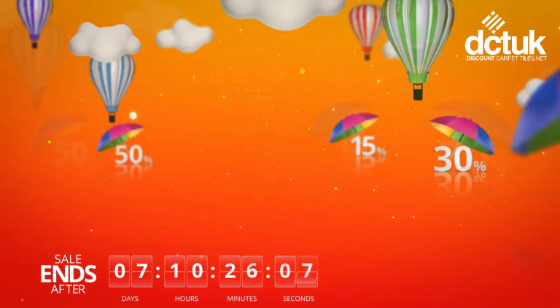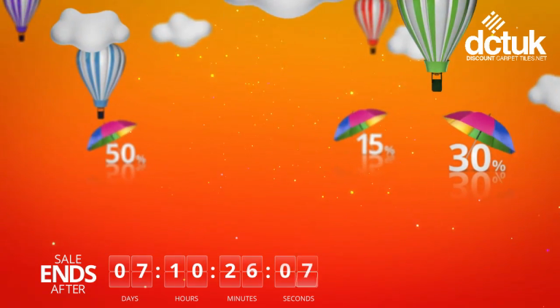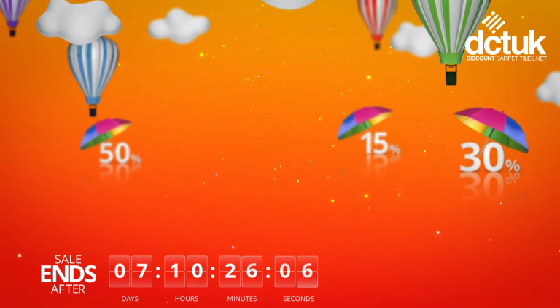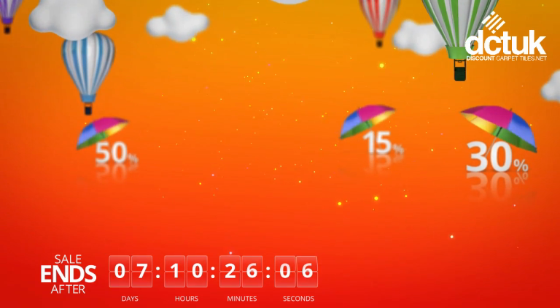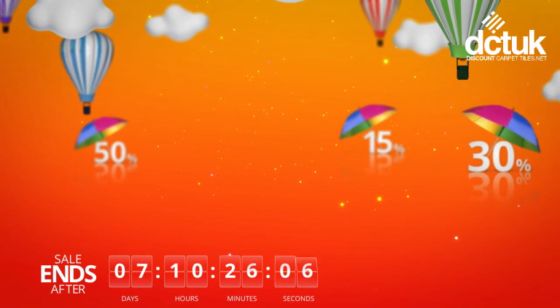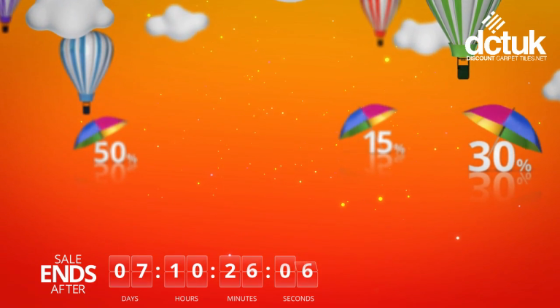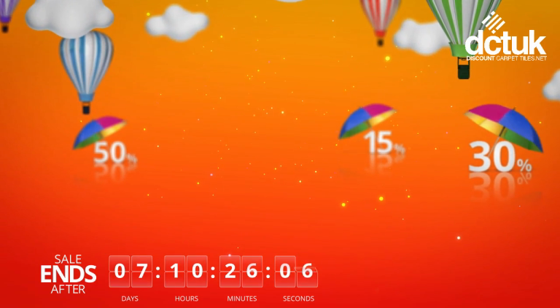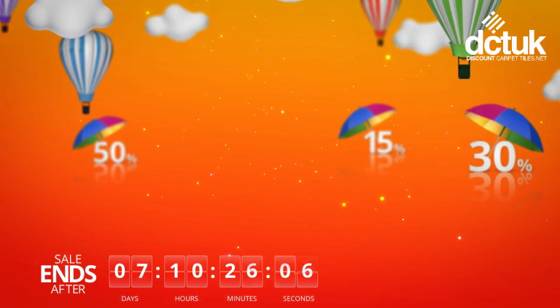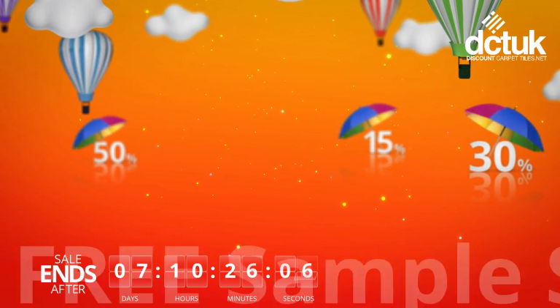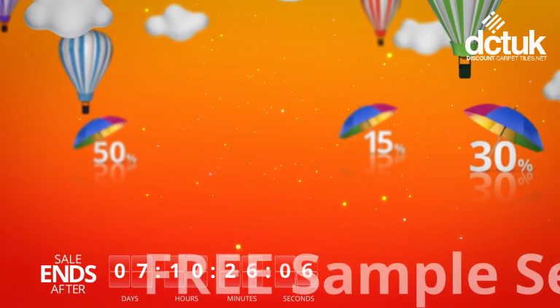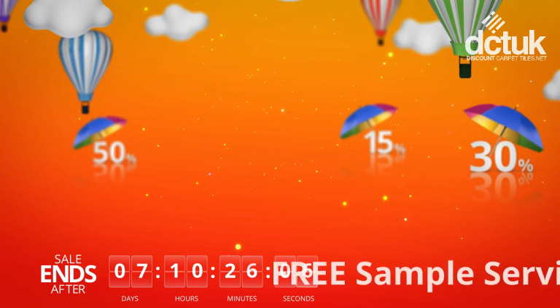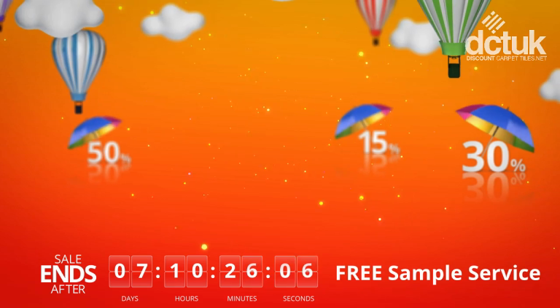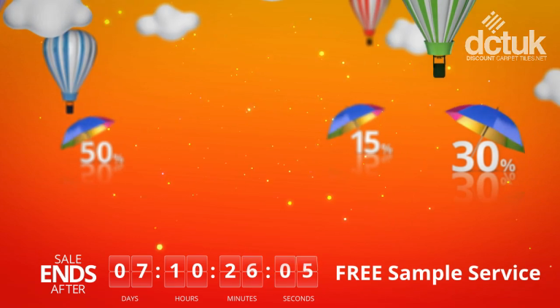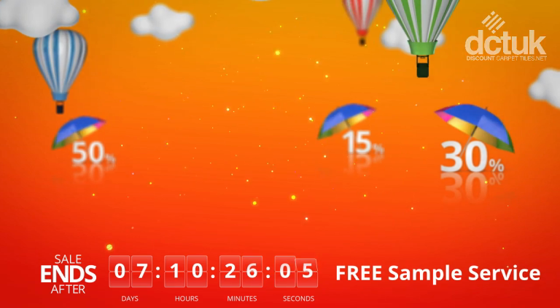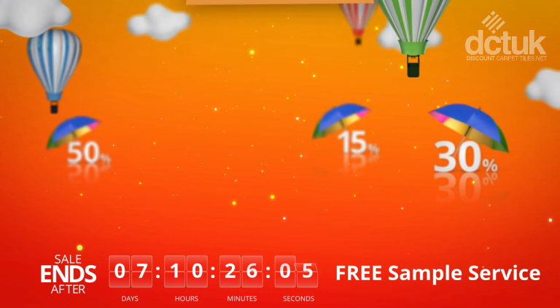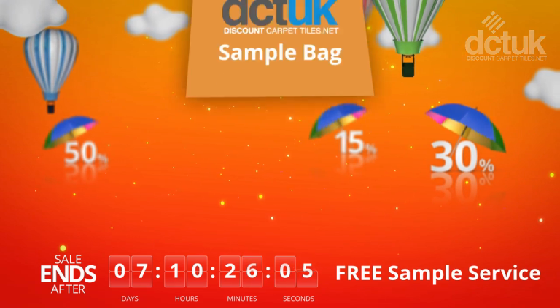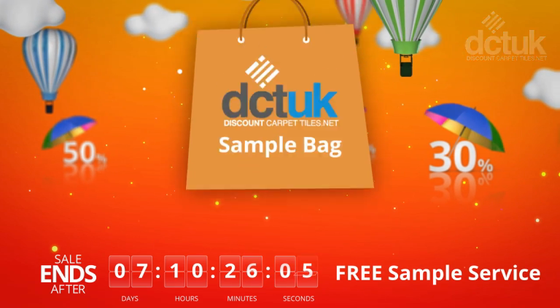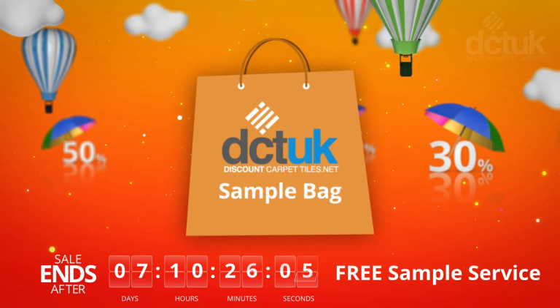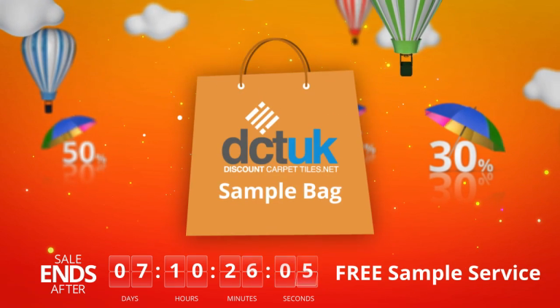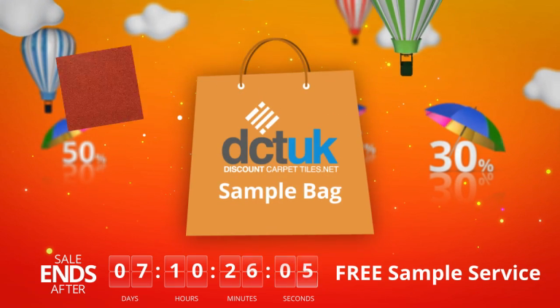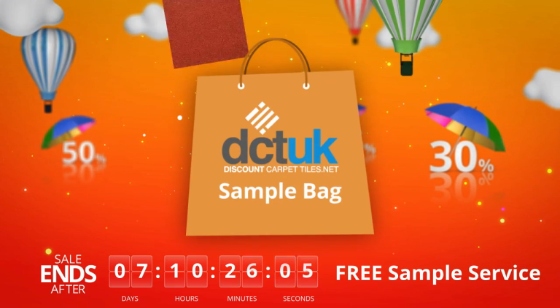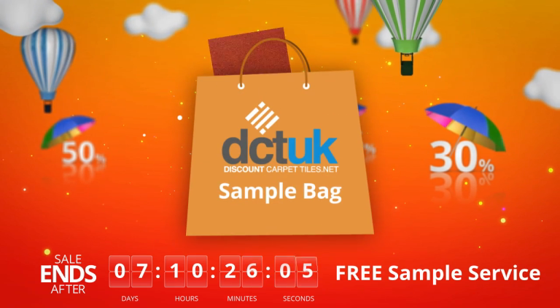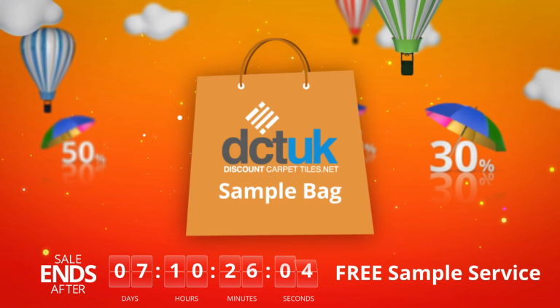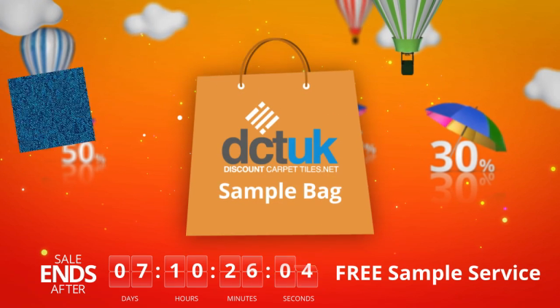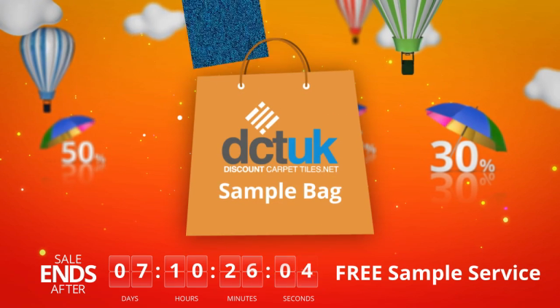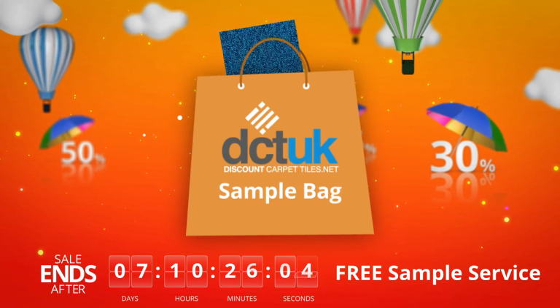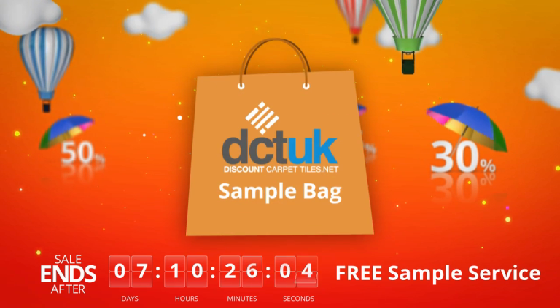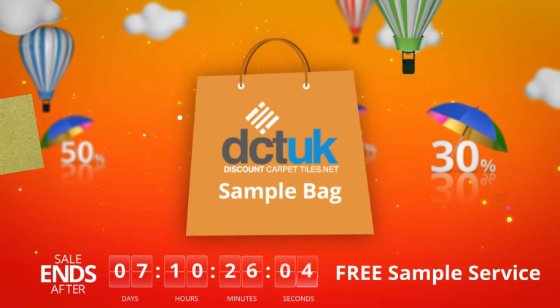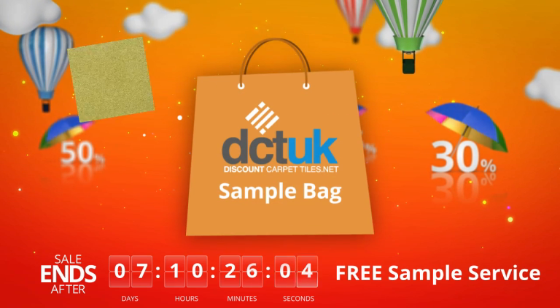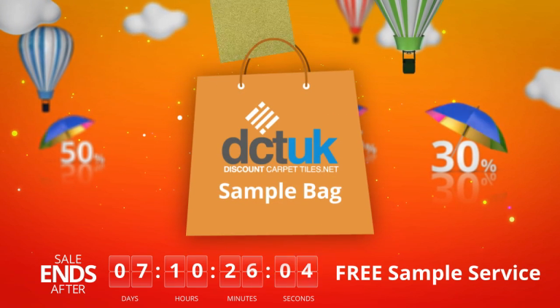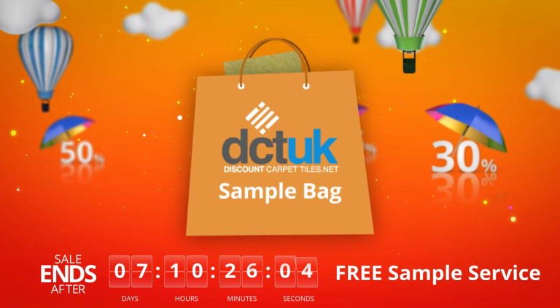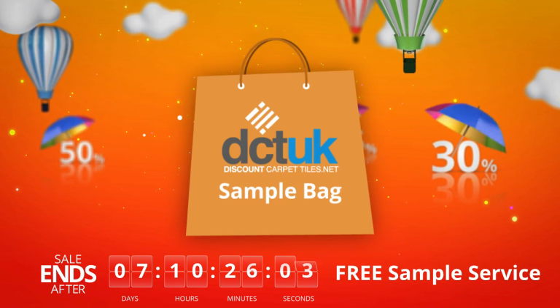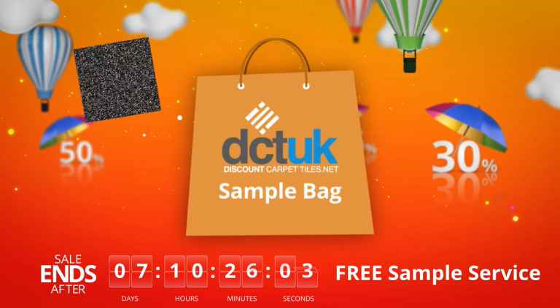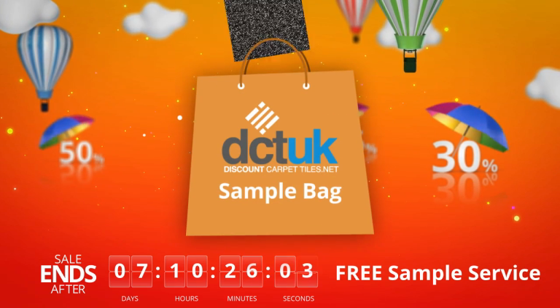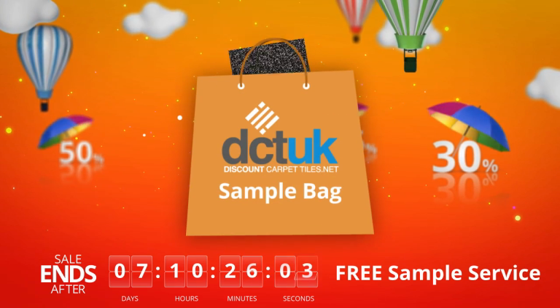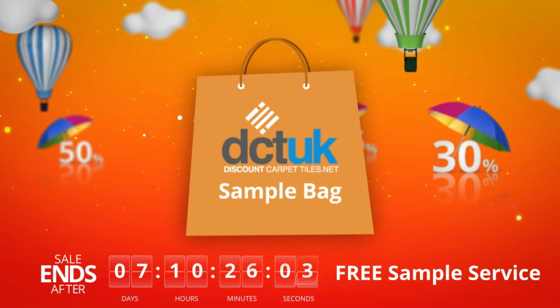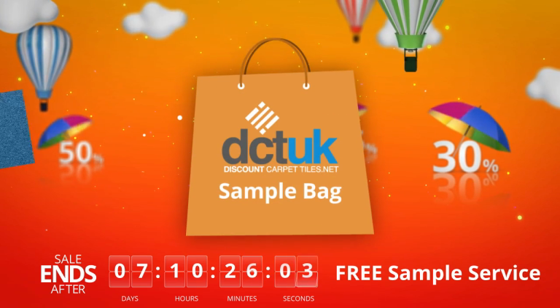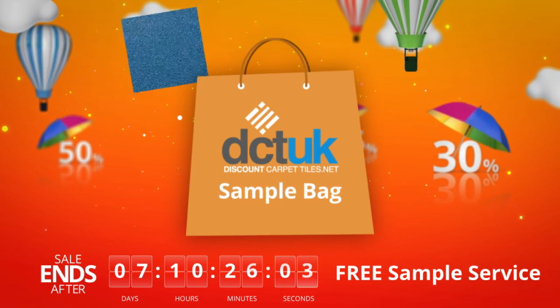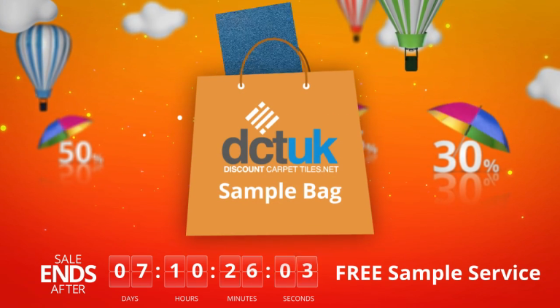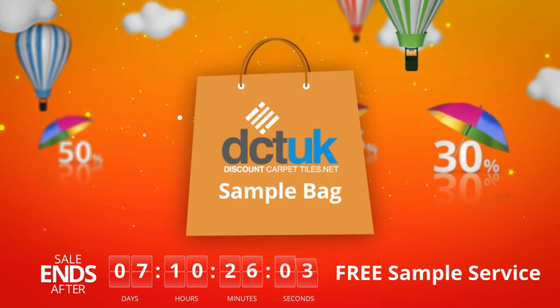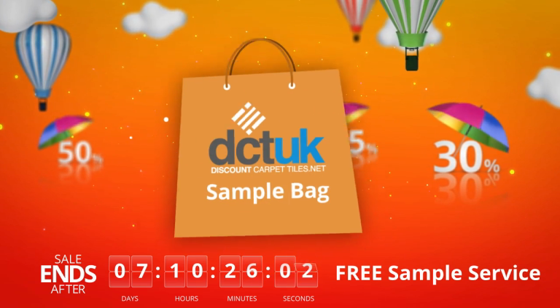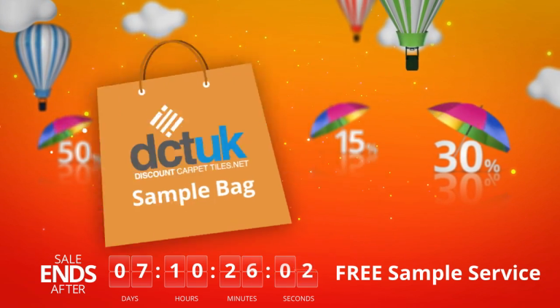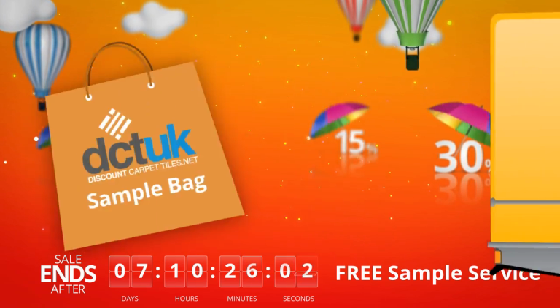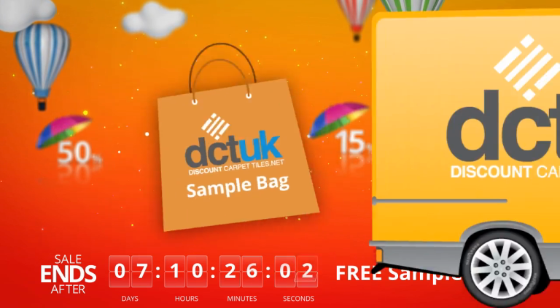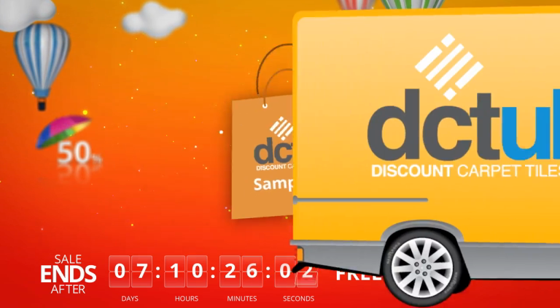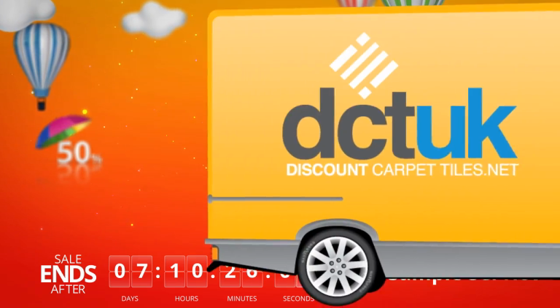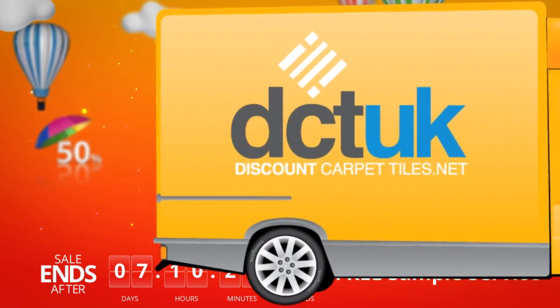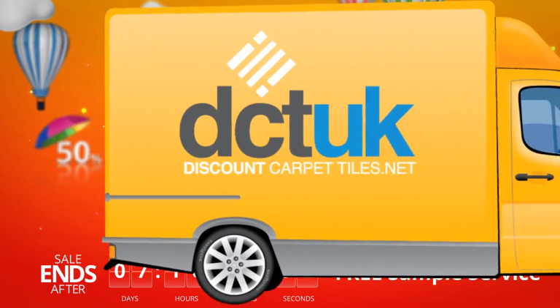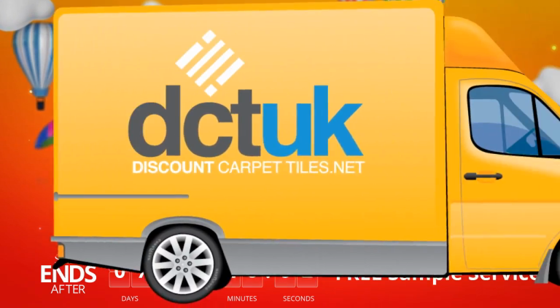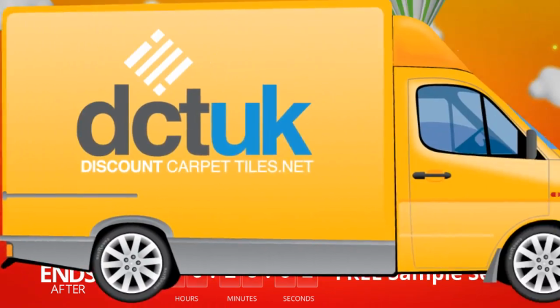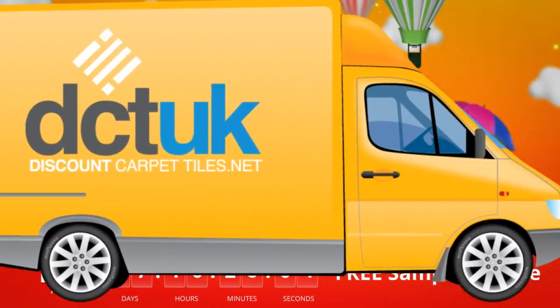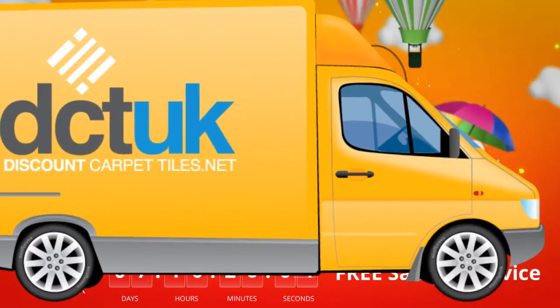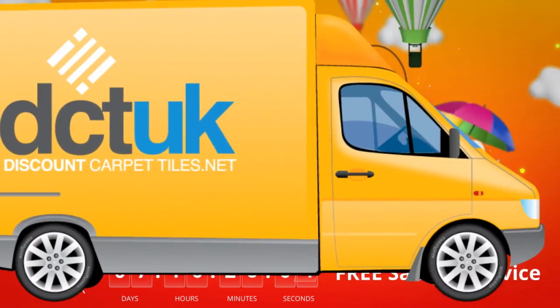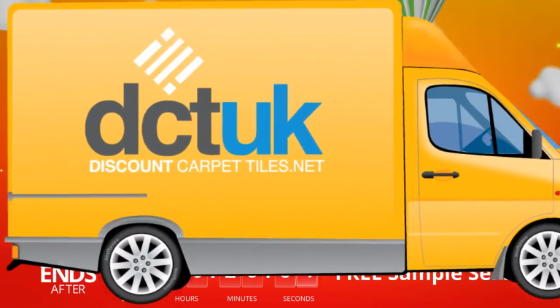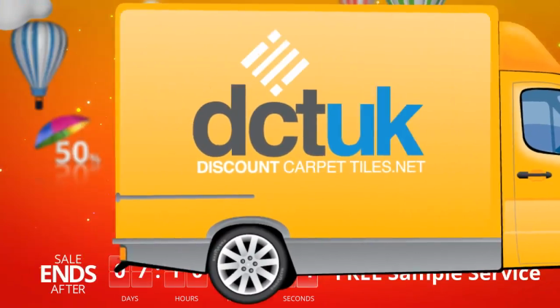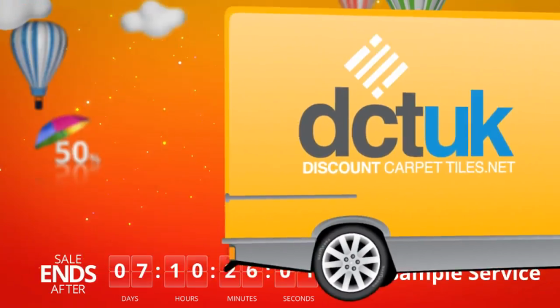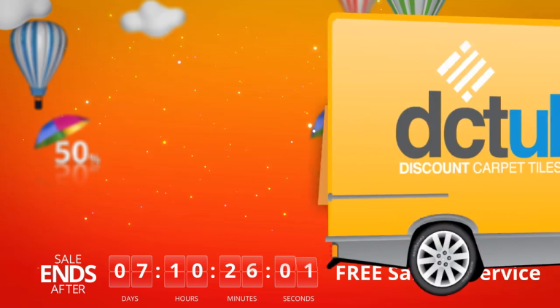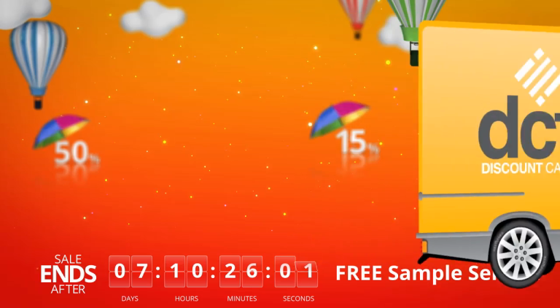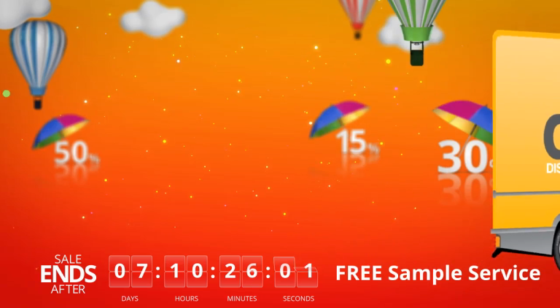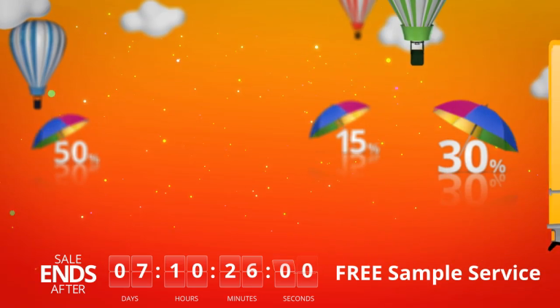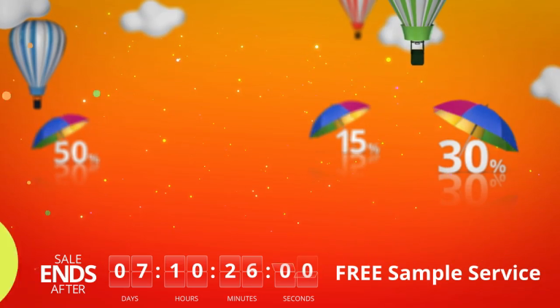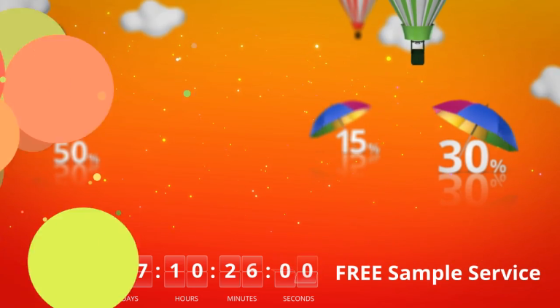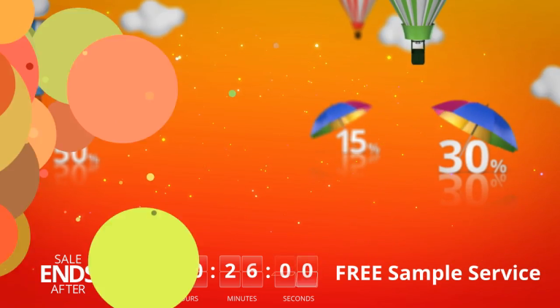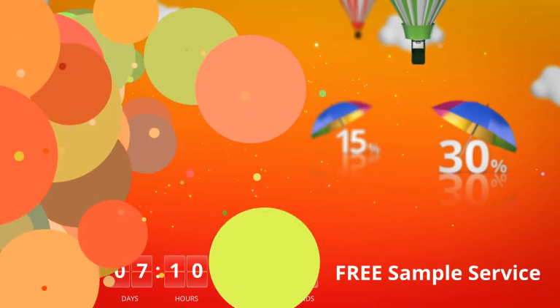Plus, request up to 5 free samples from our website totally free — yes, that's free. Zilch. Nil. You get the idea.